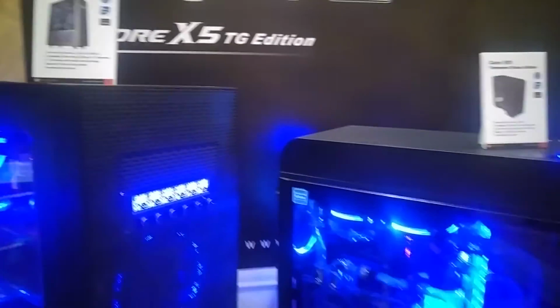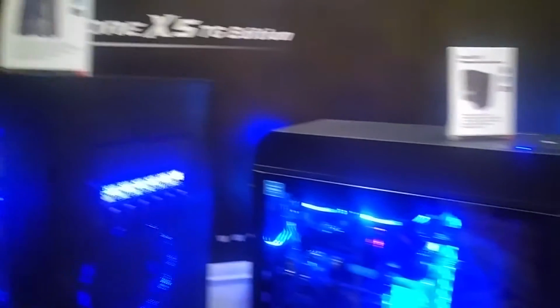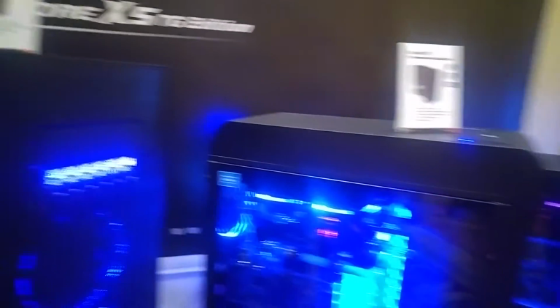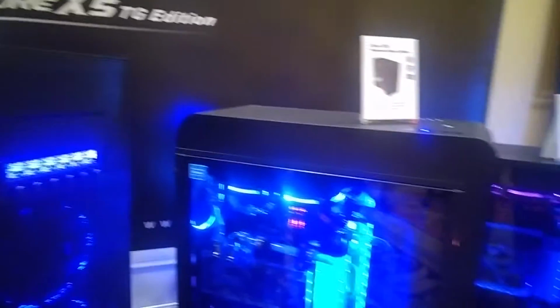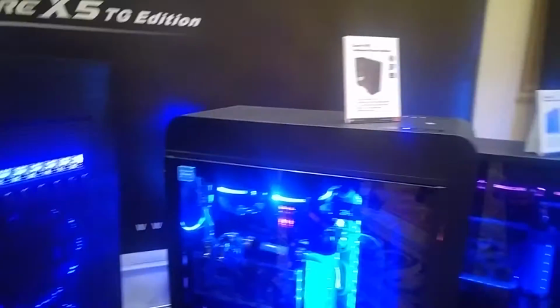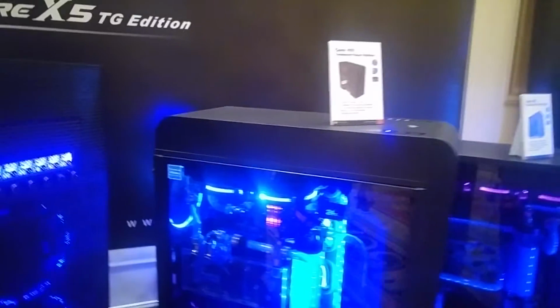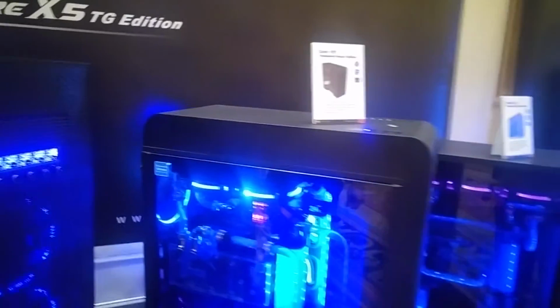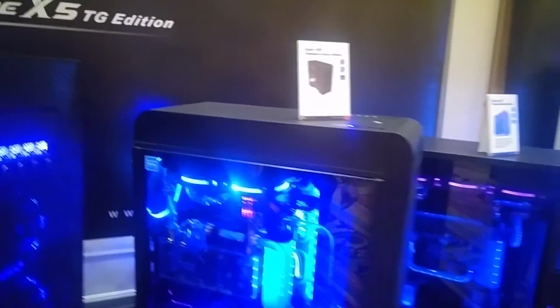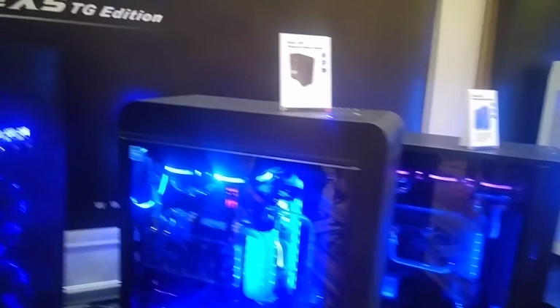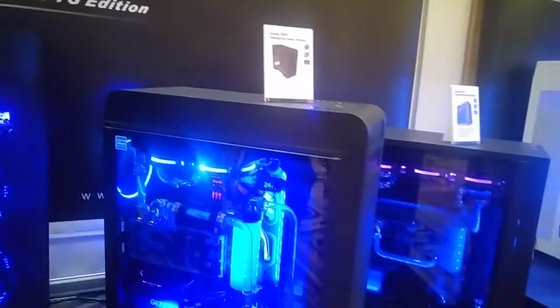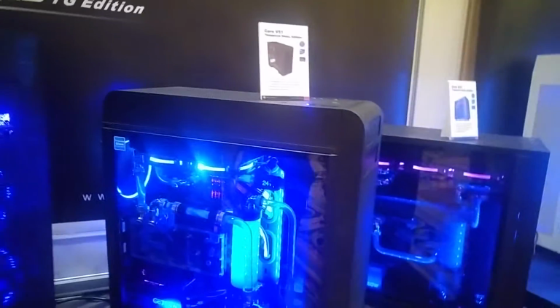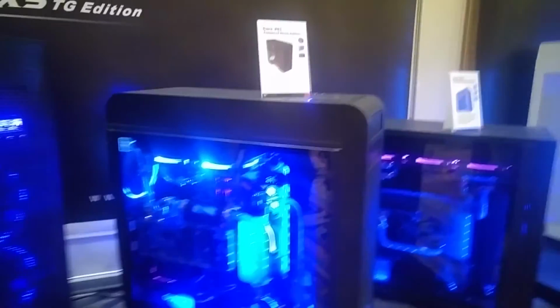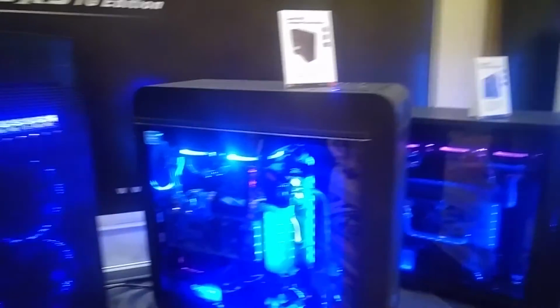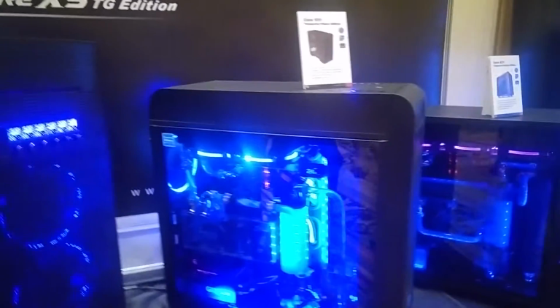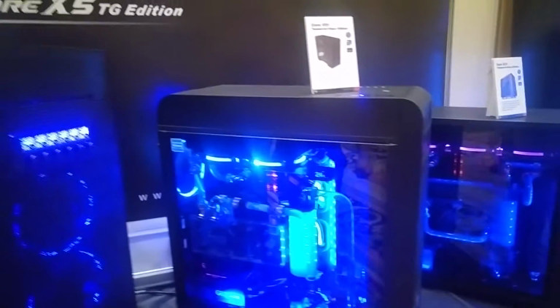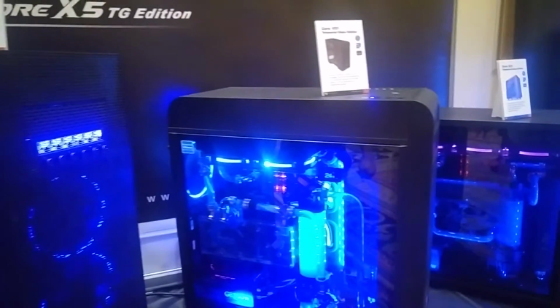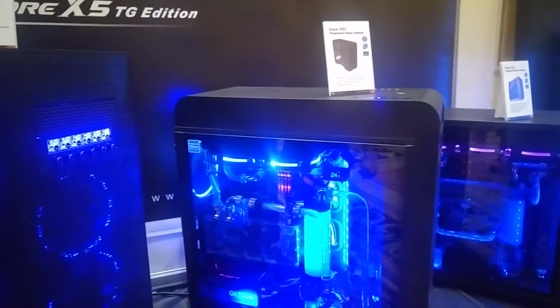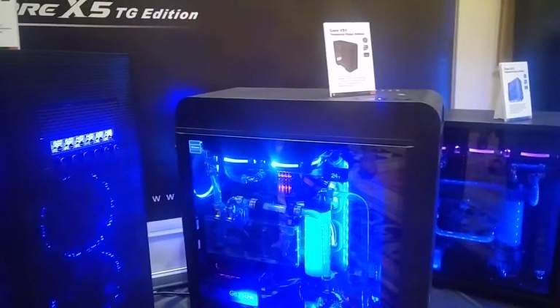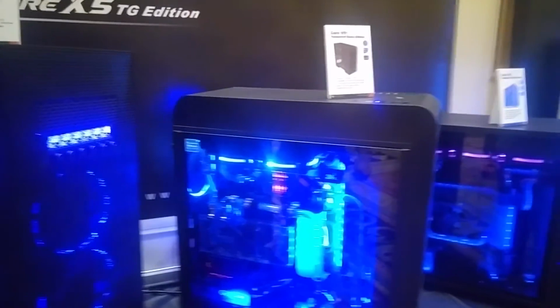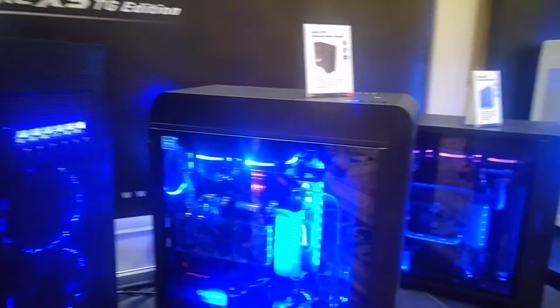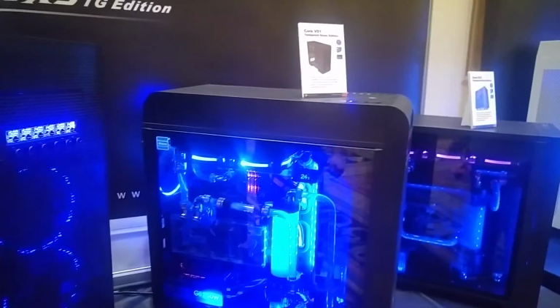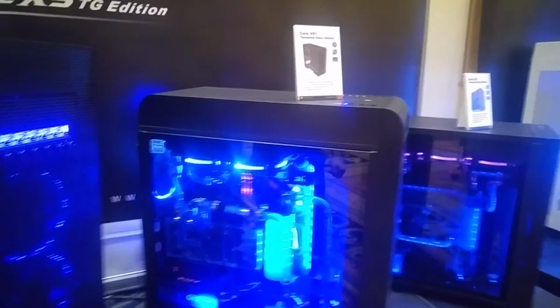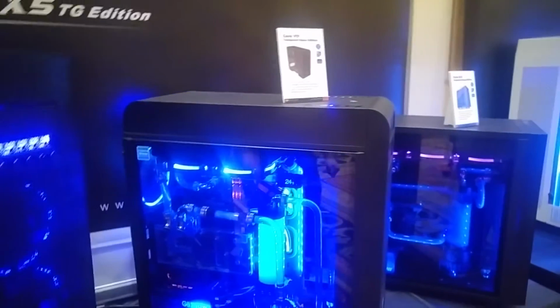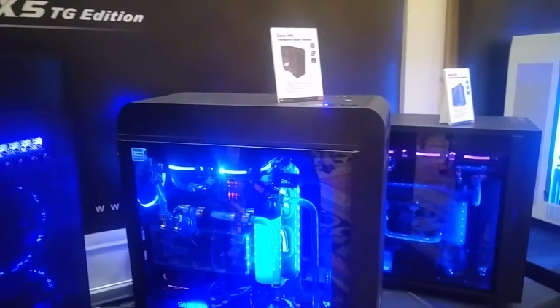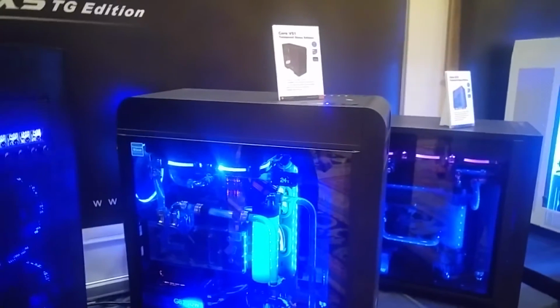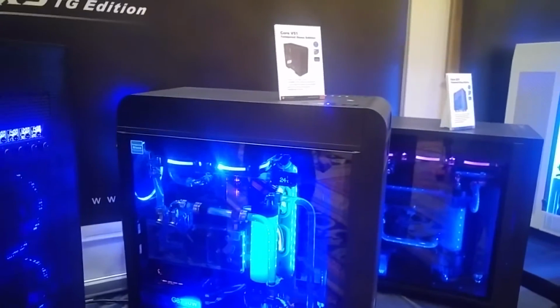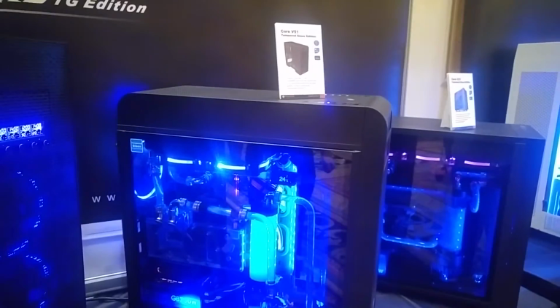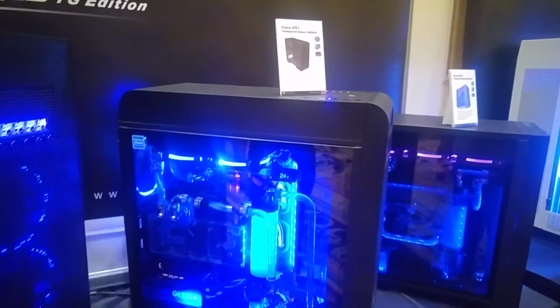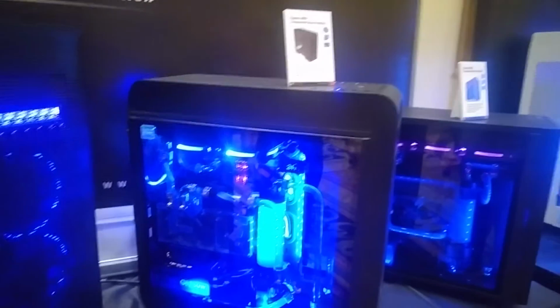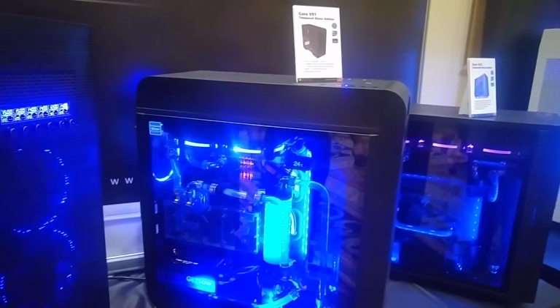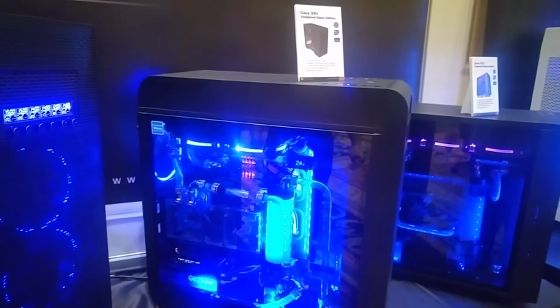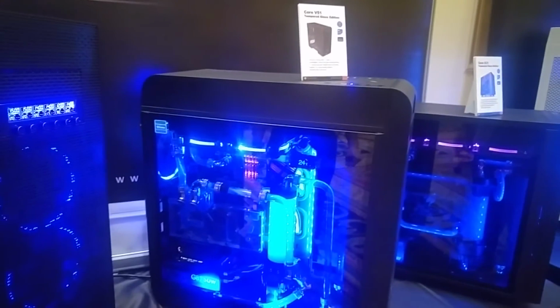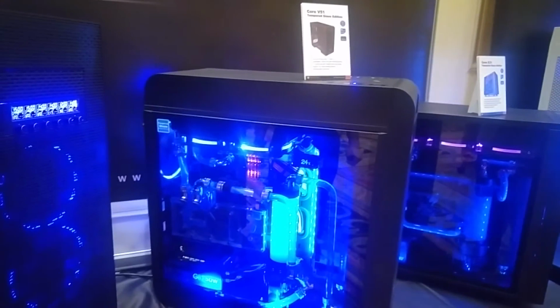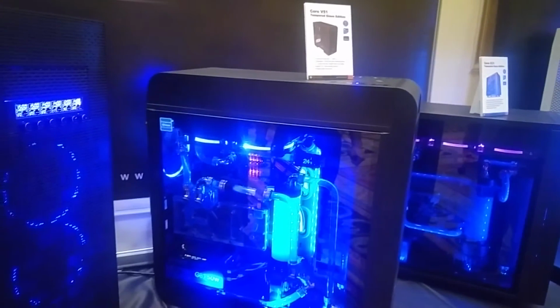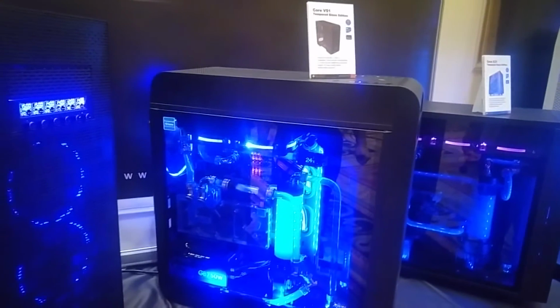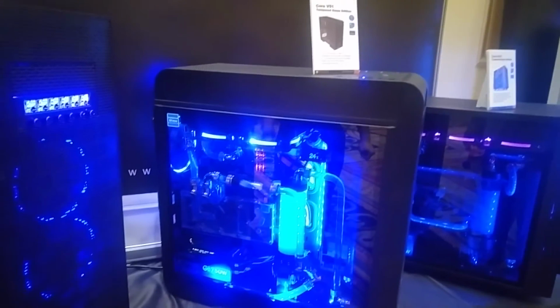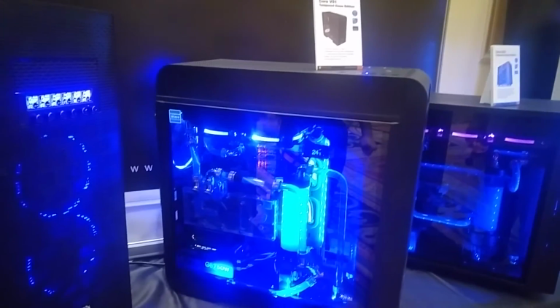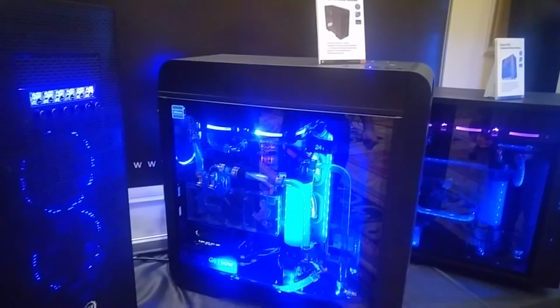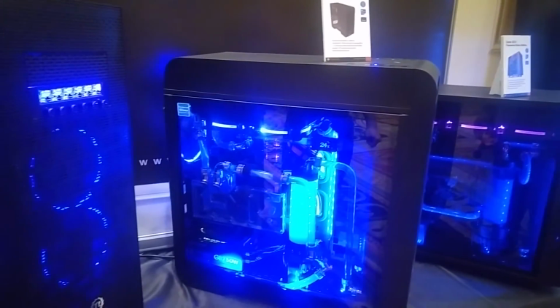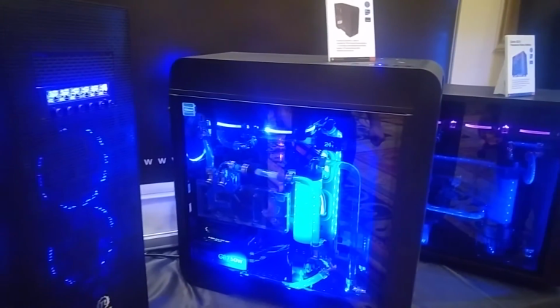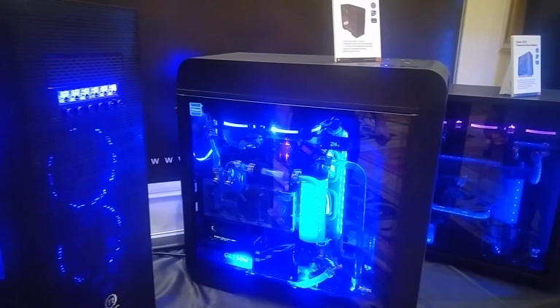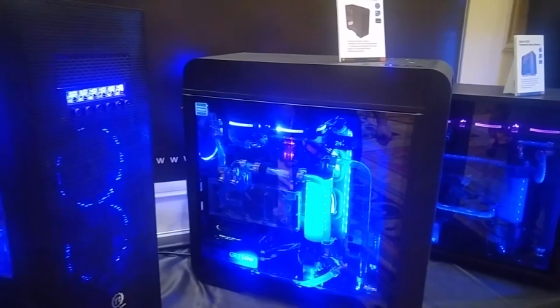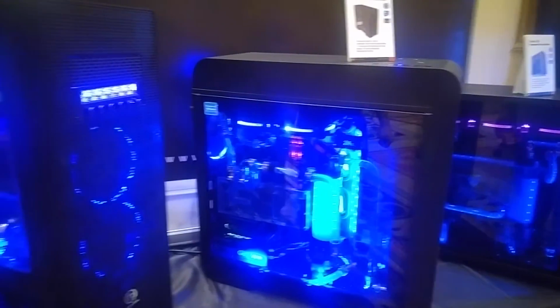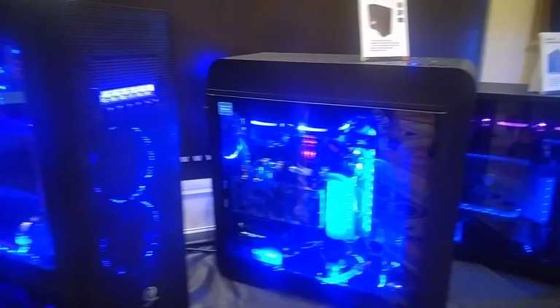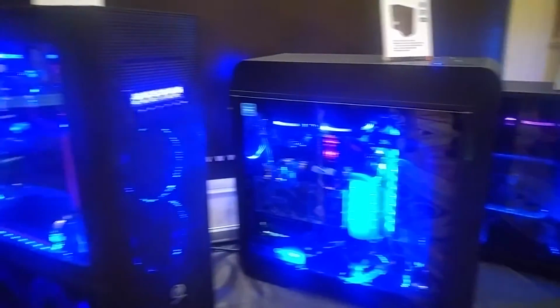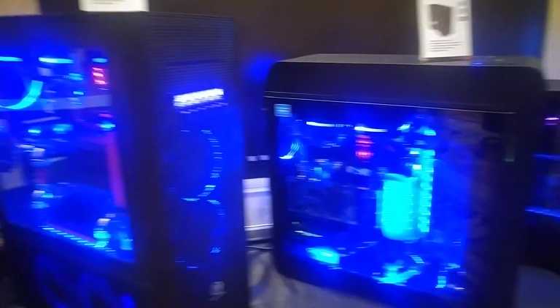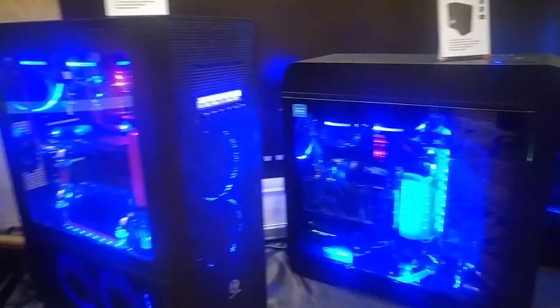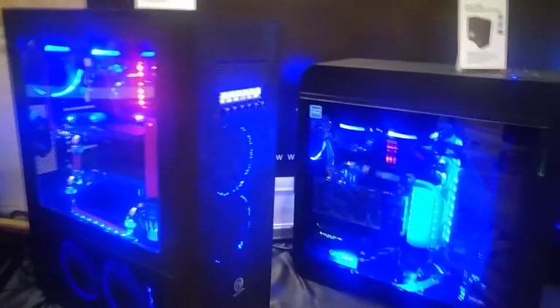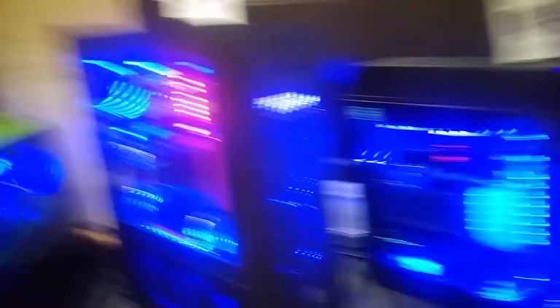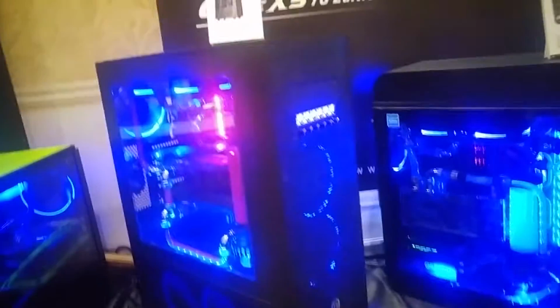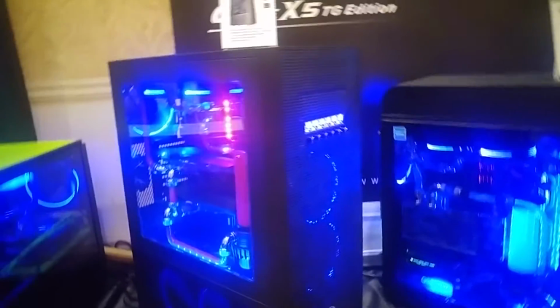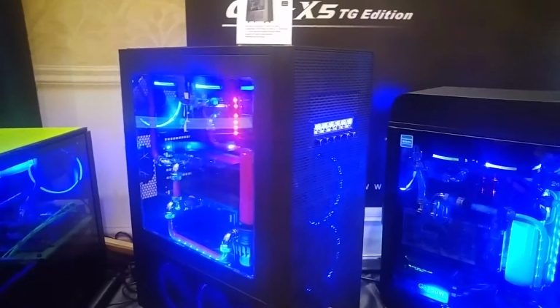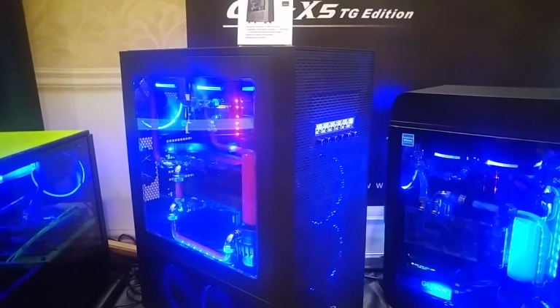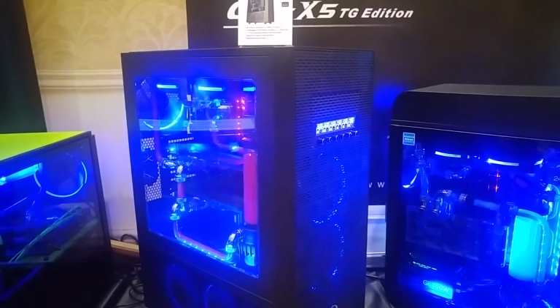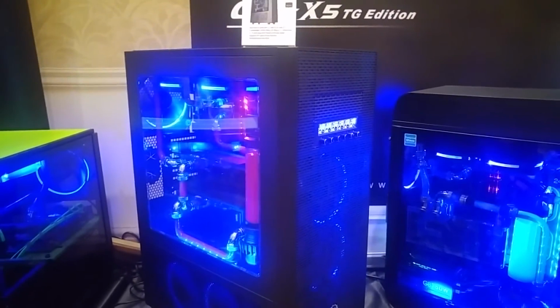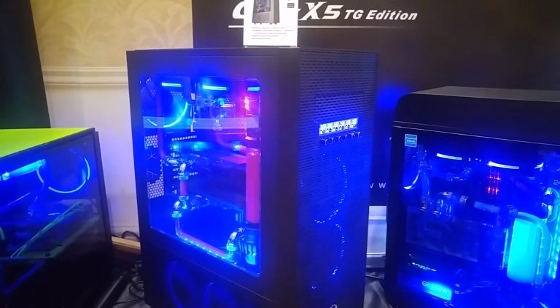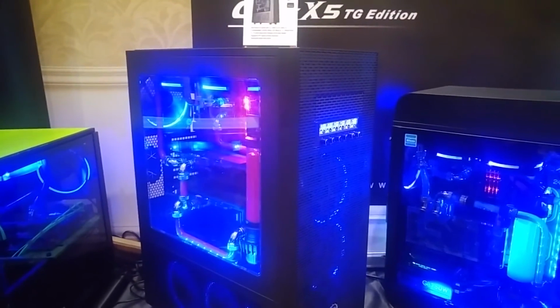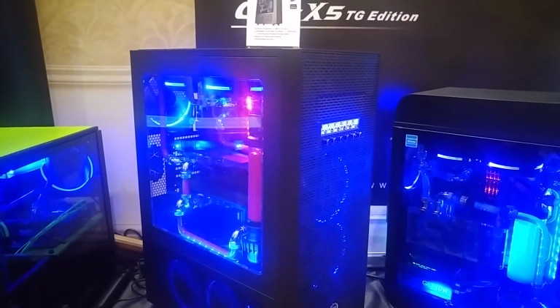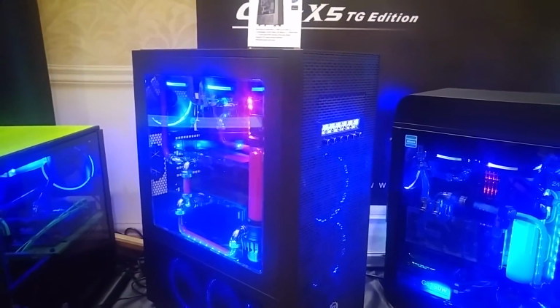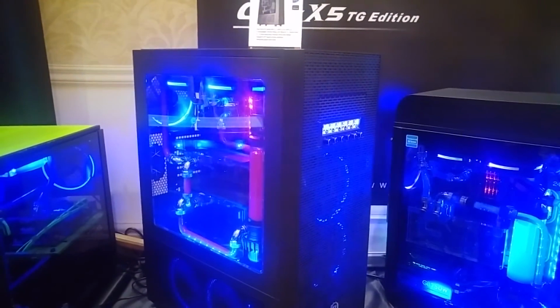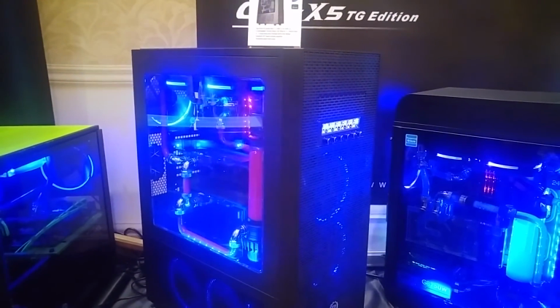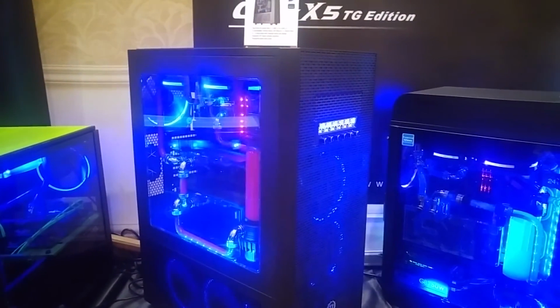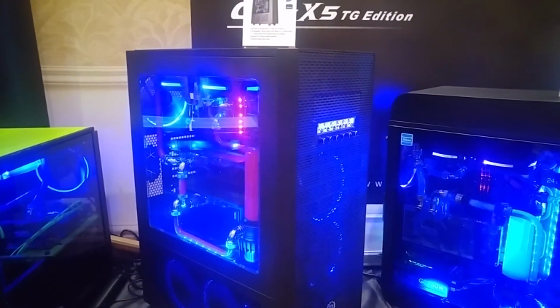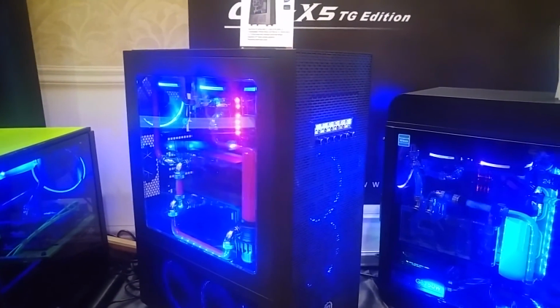Anyway guys, enjoy more of the walkthrough and I'll be back with another video hopefully sooner than later. Take it easy.